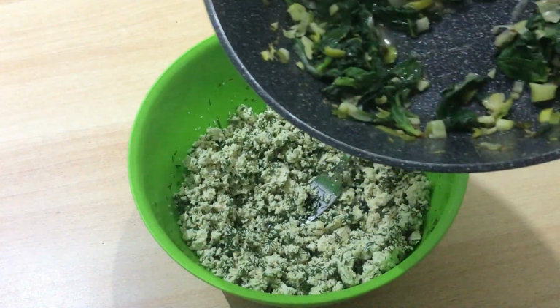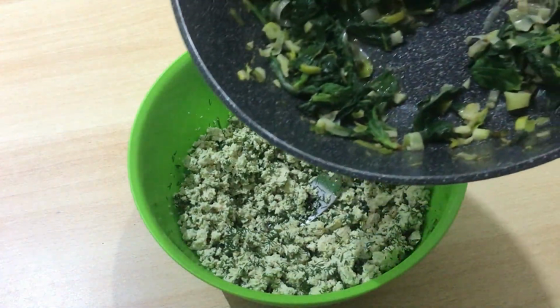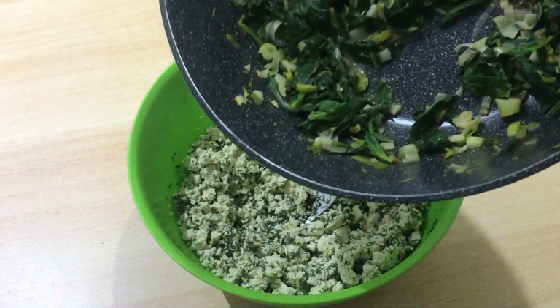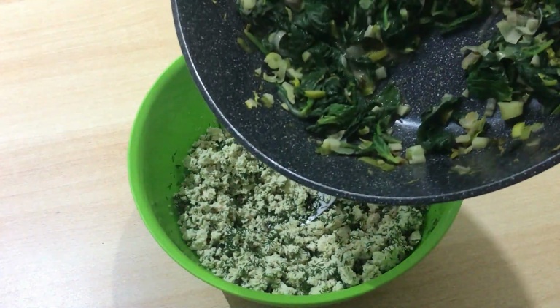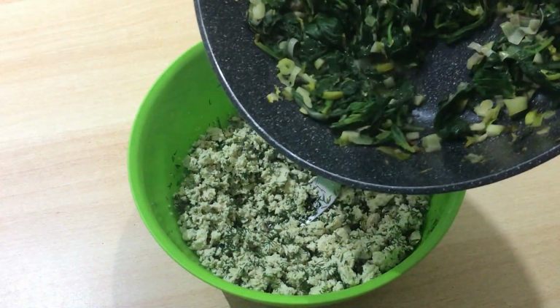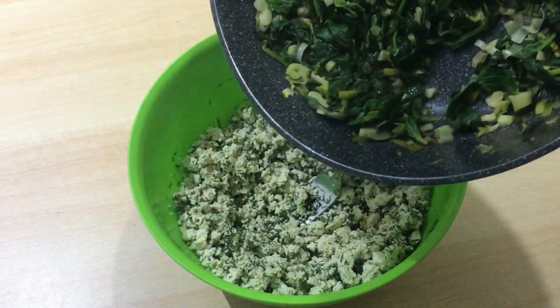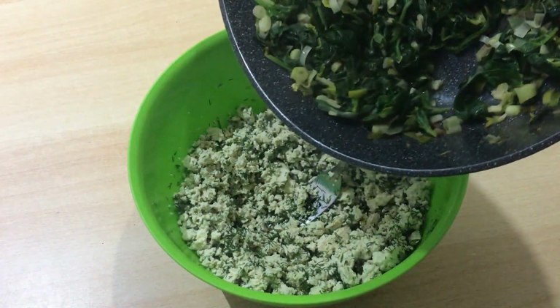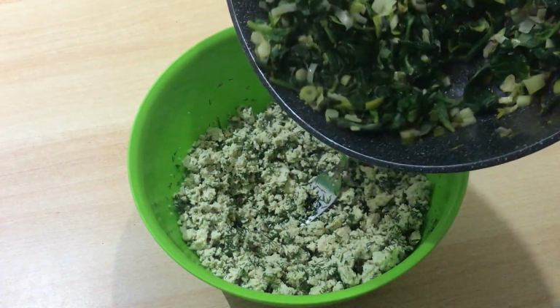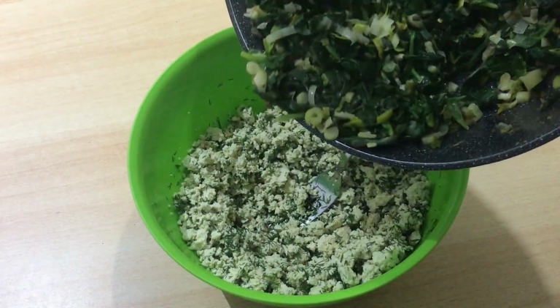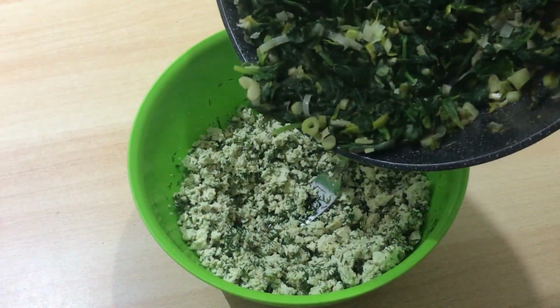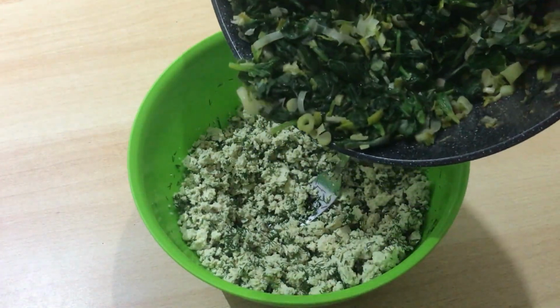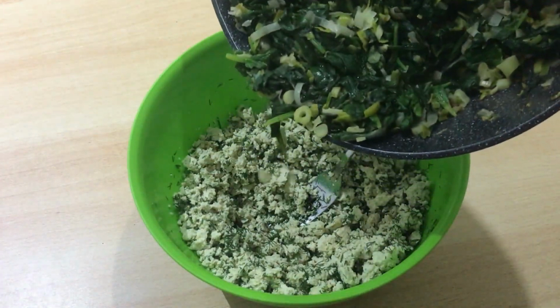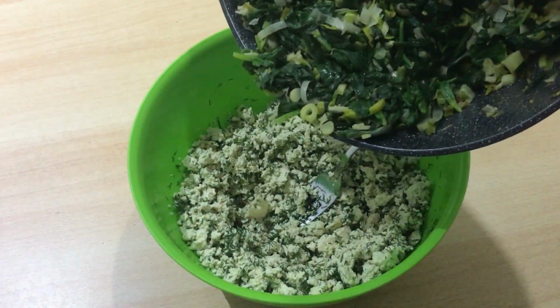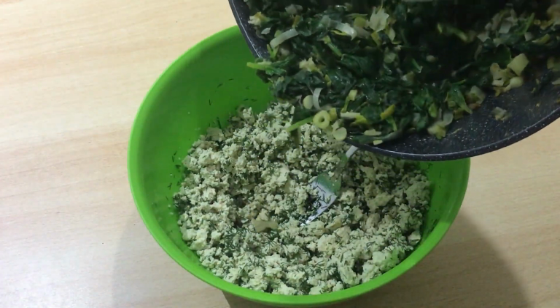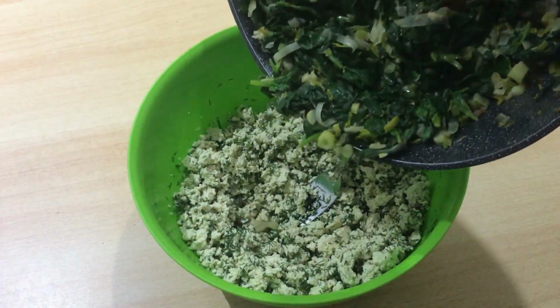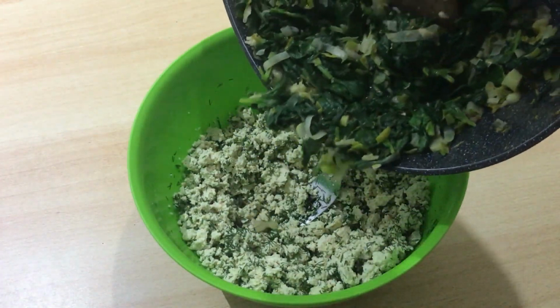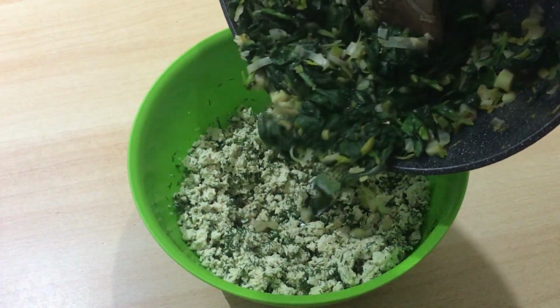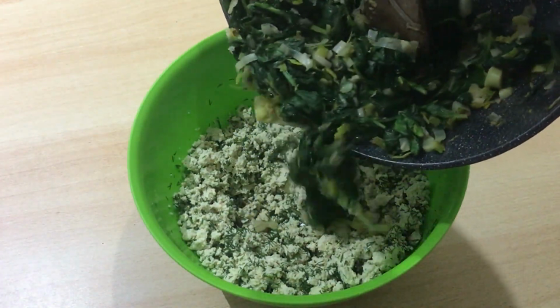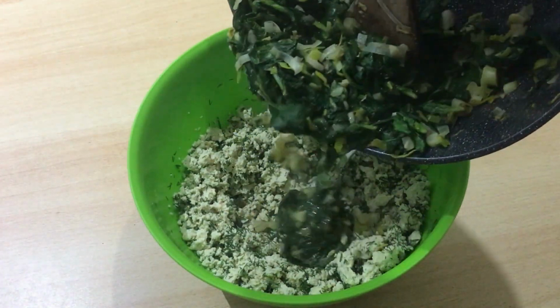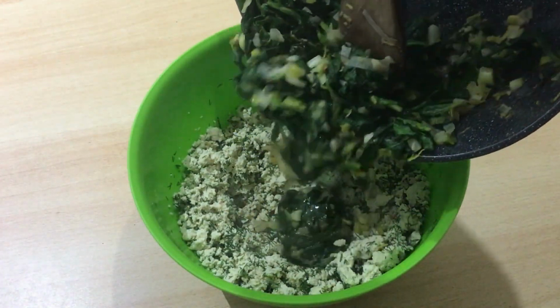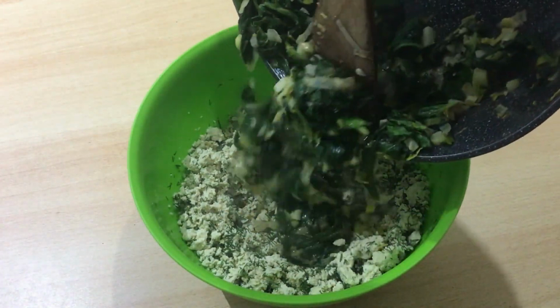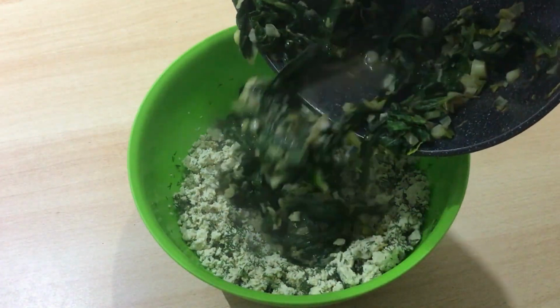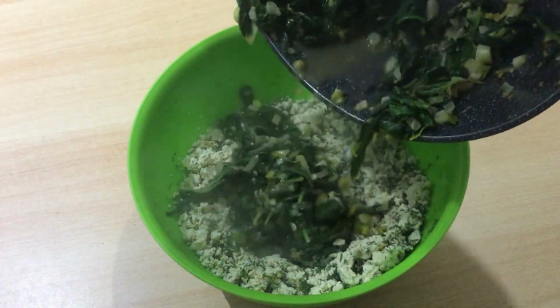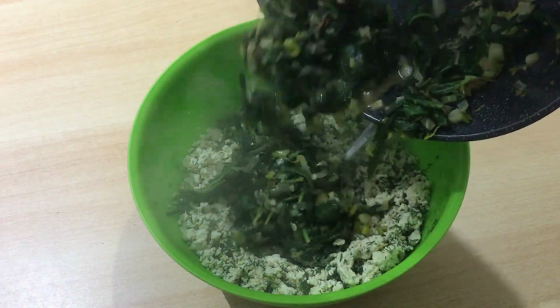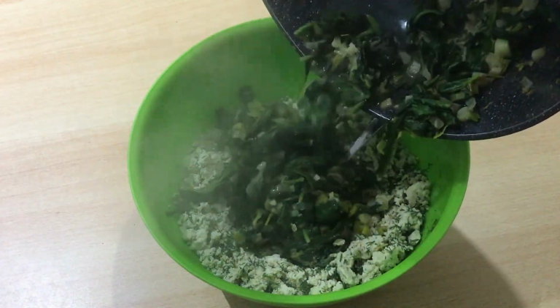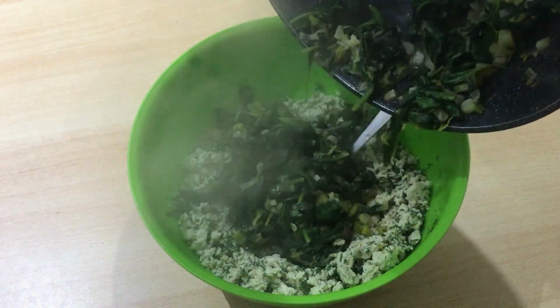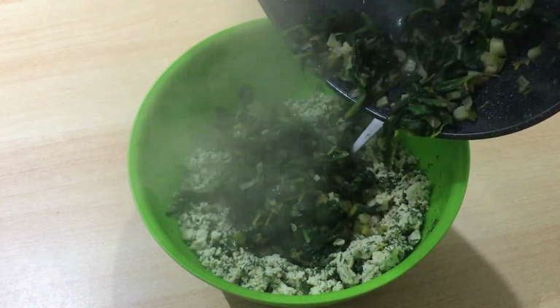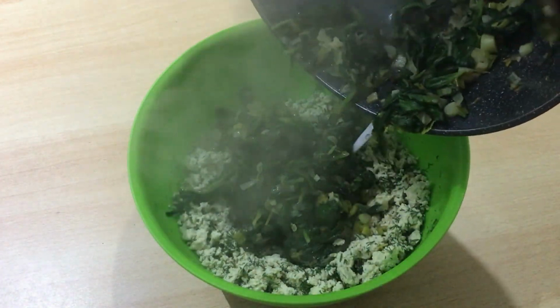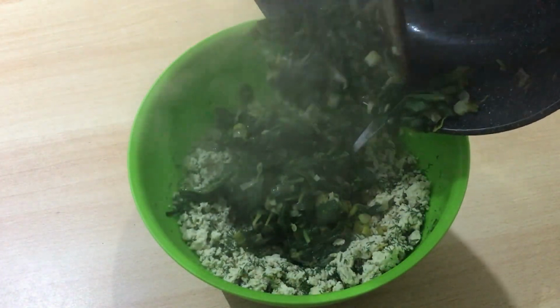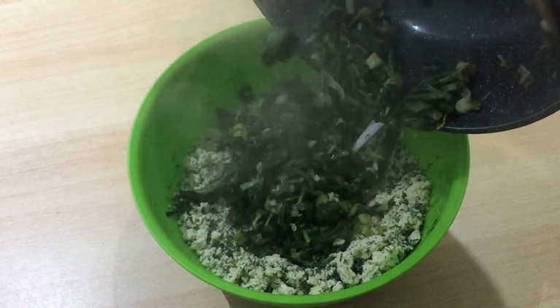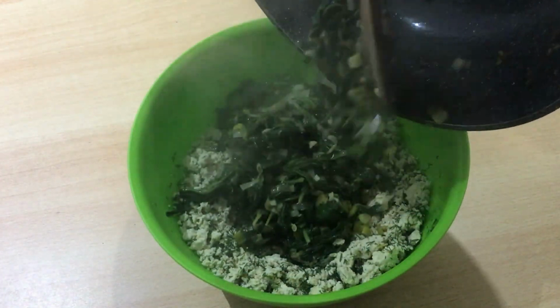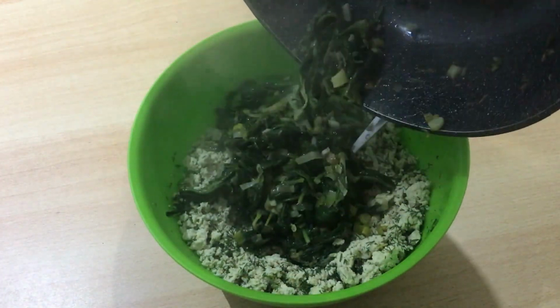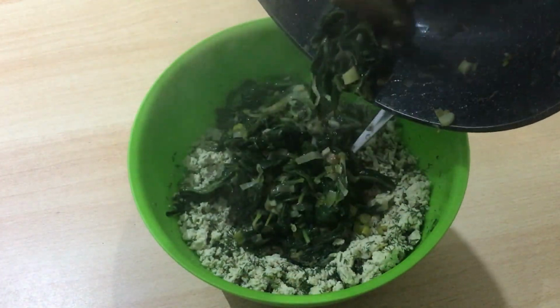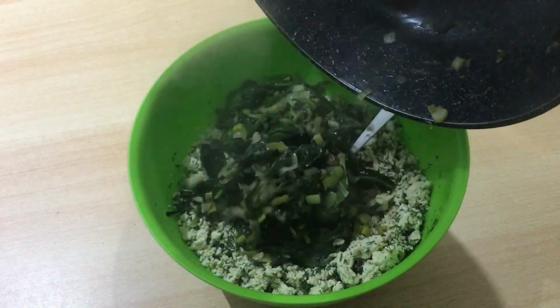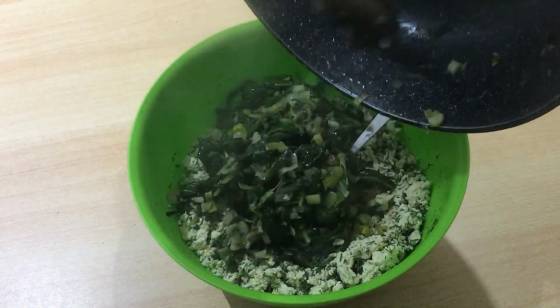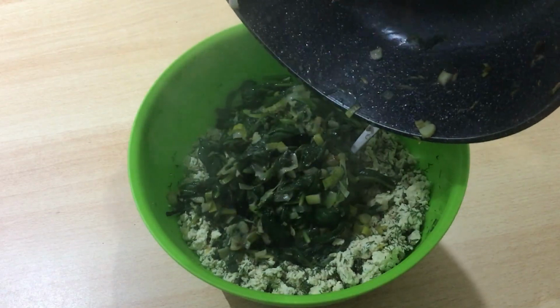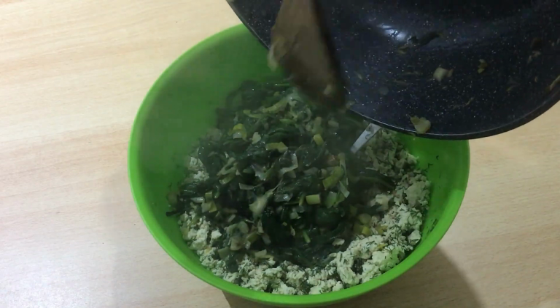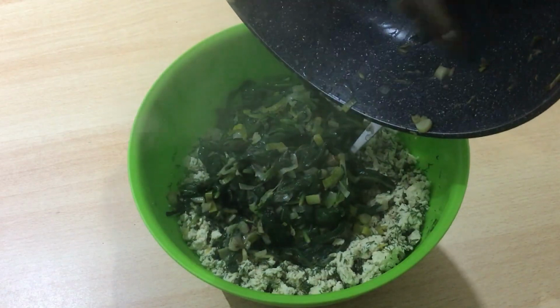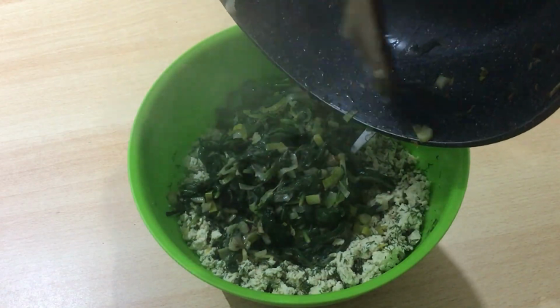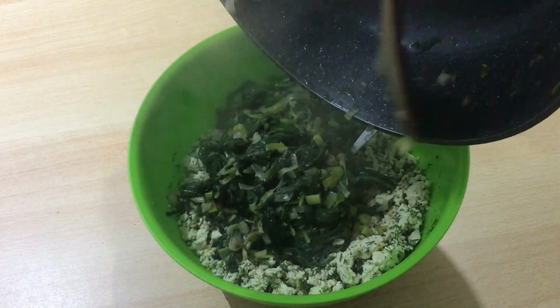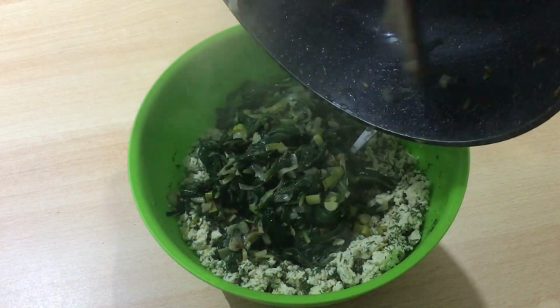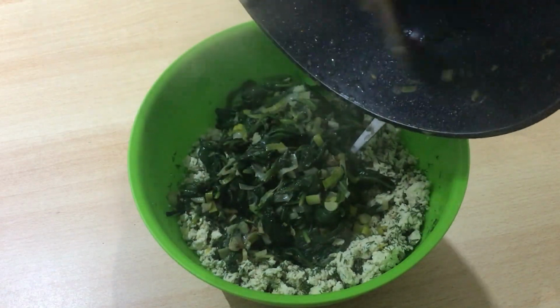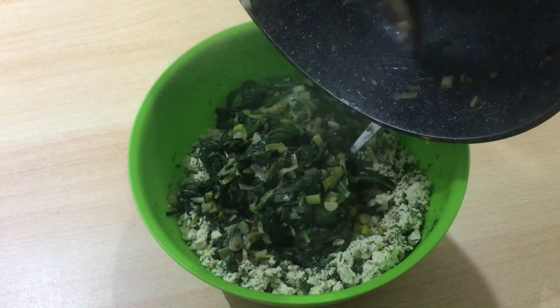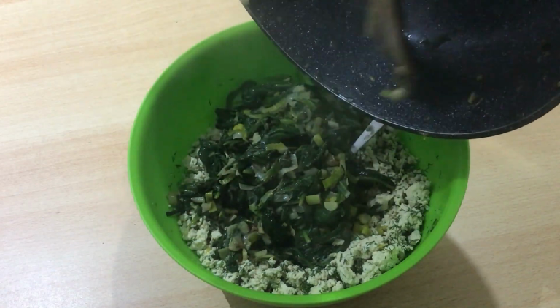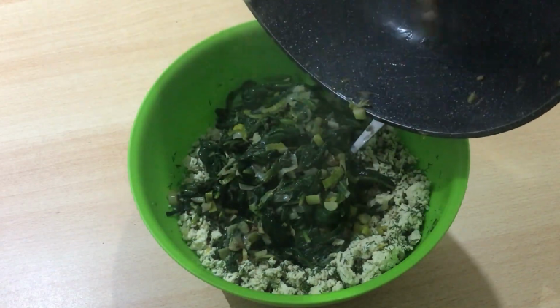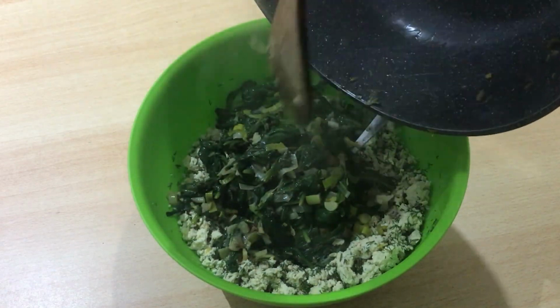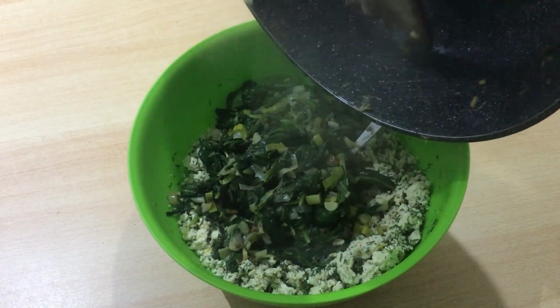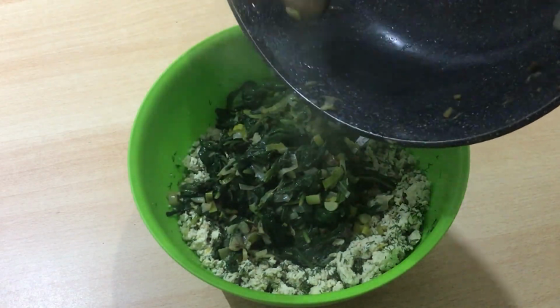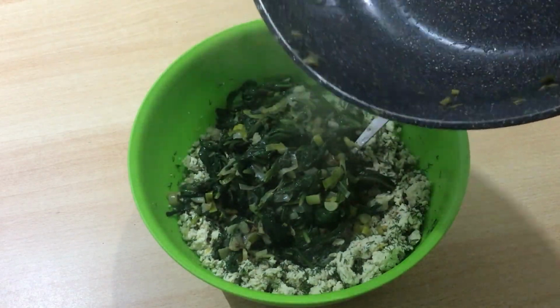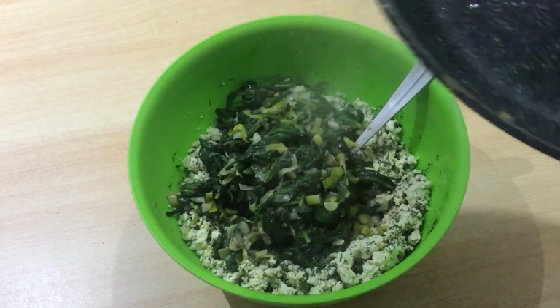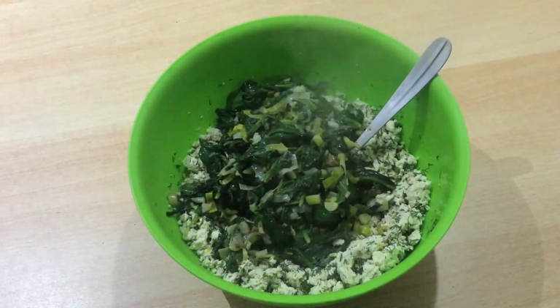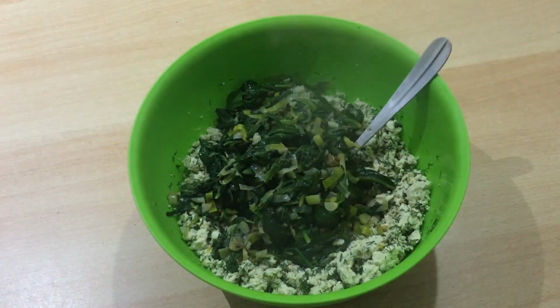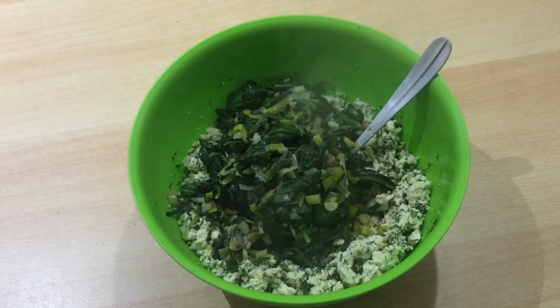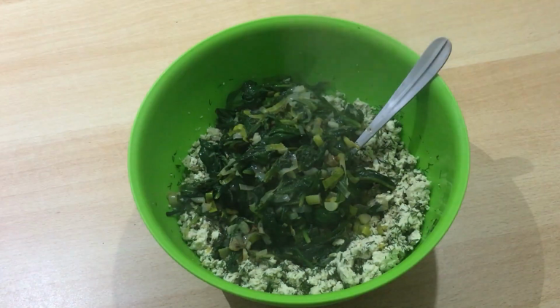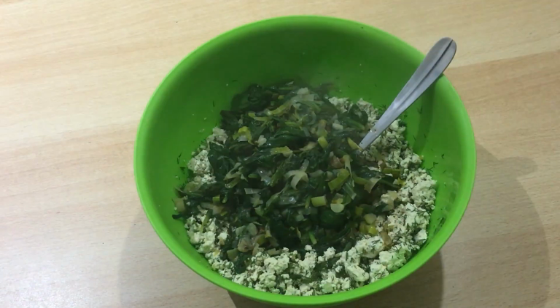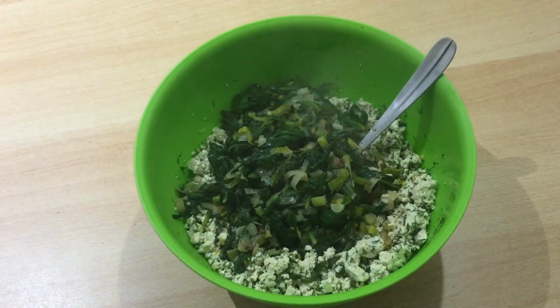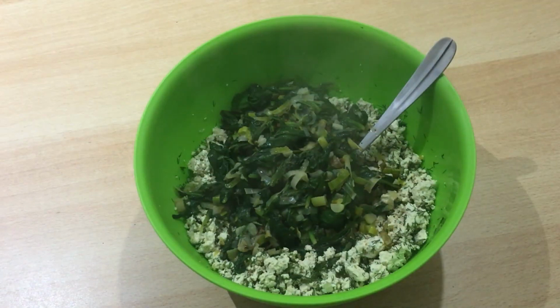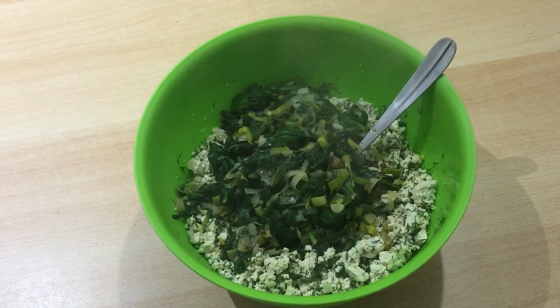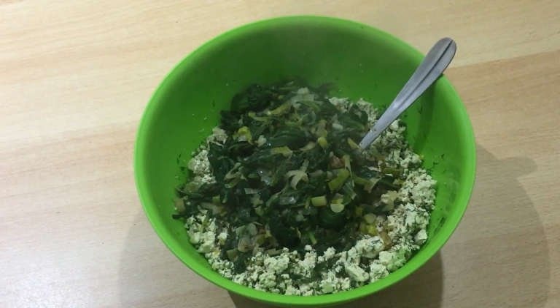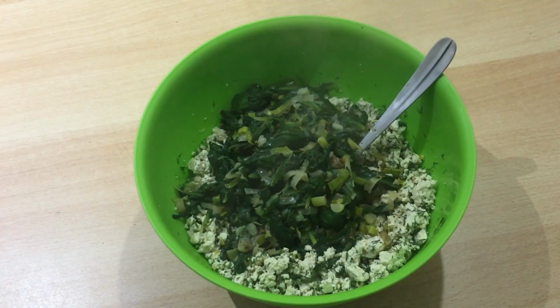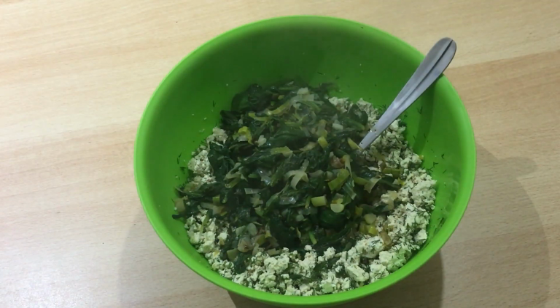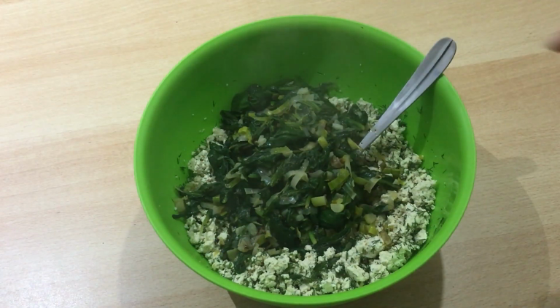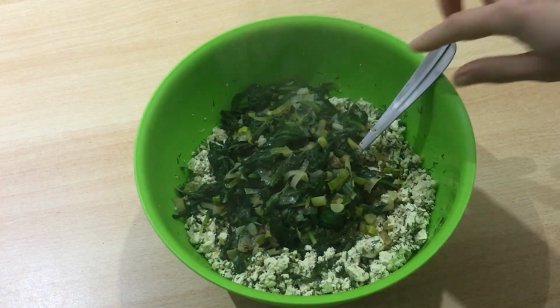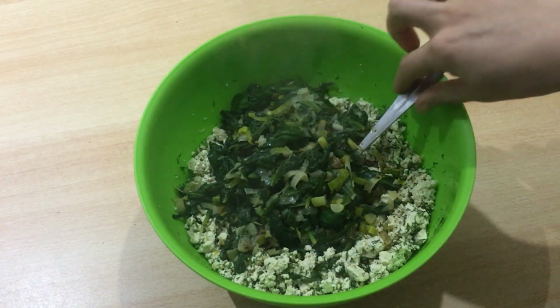Add this mixture to the tofu mix and stir it well.